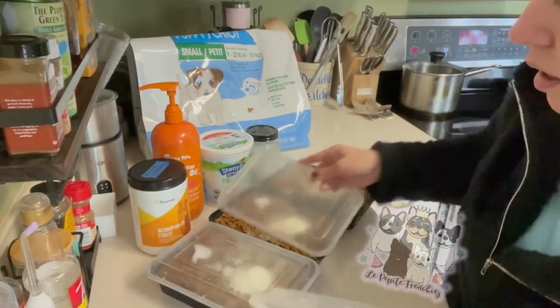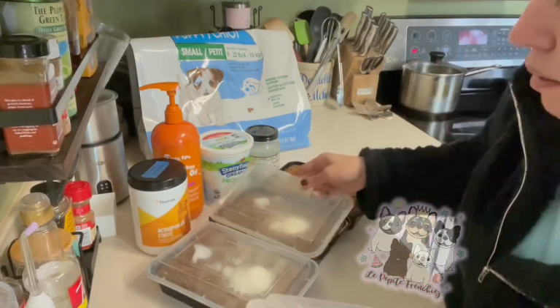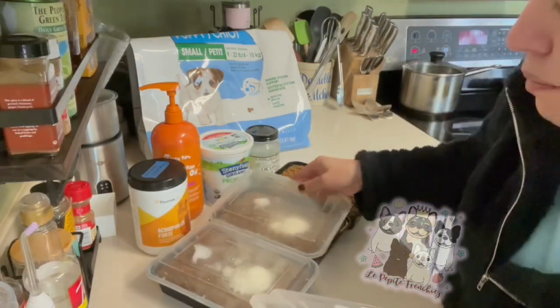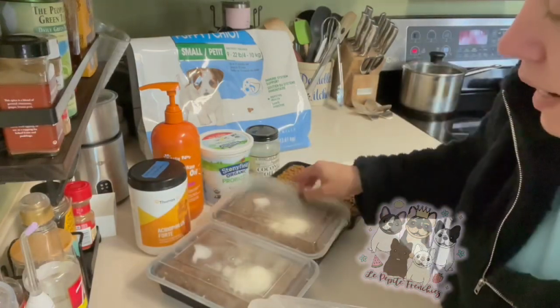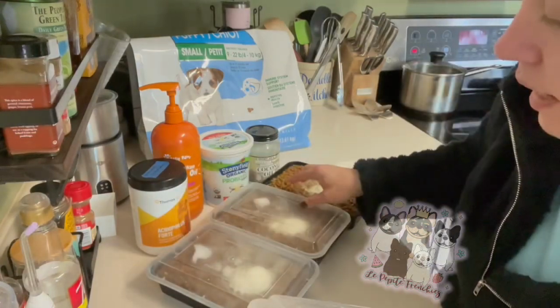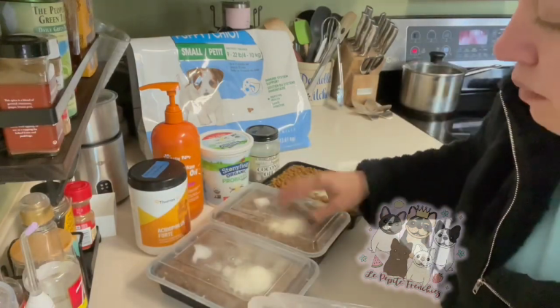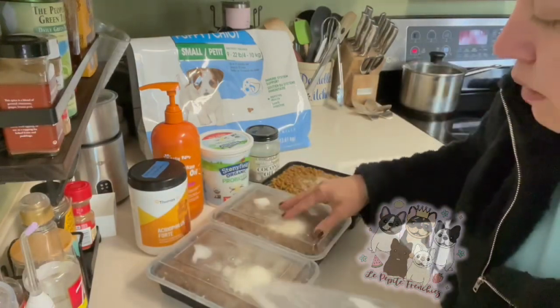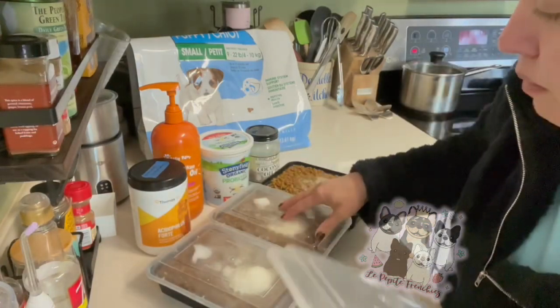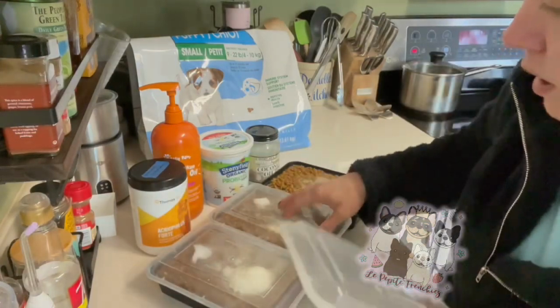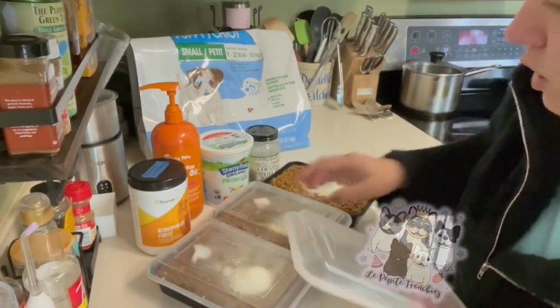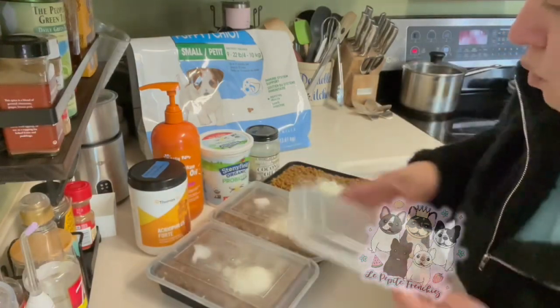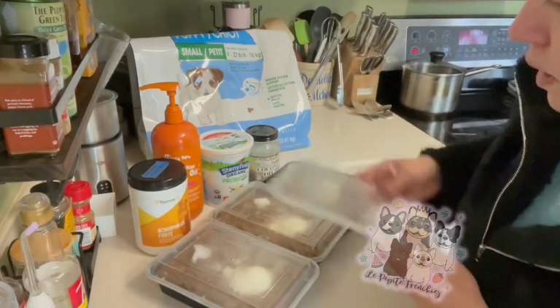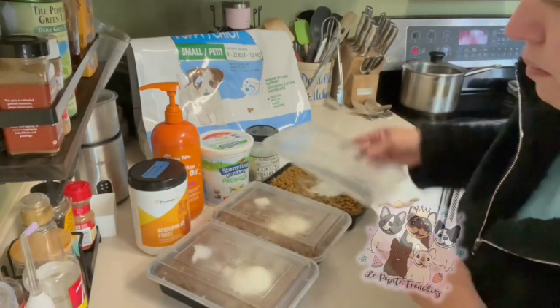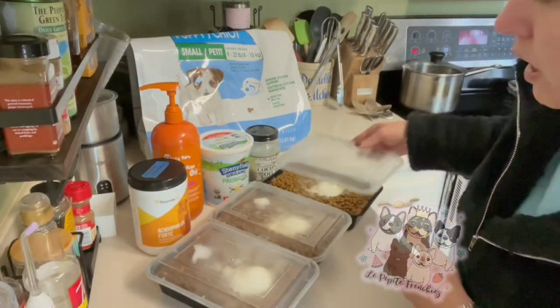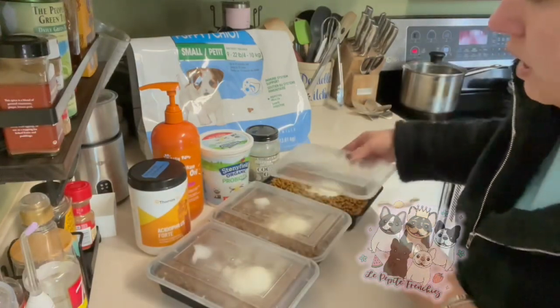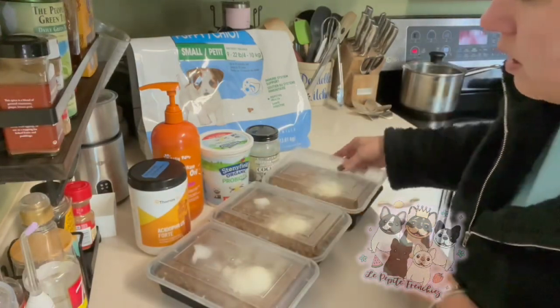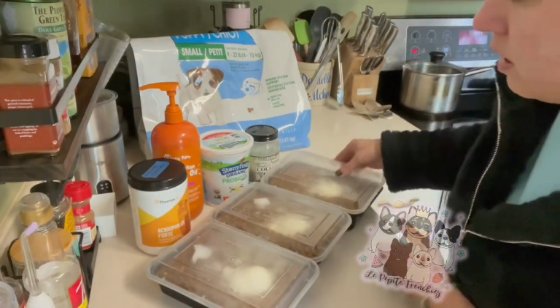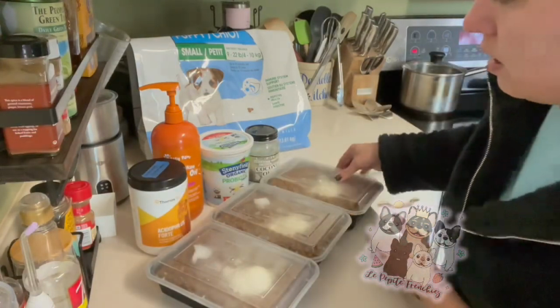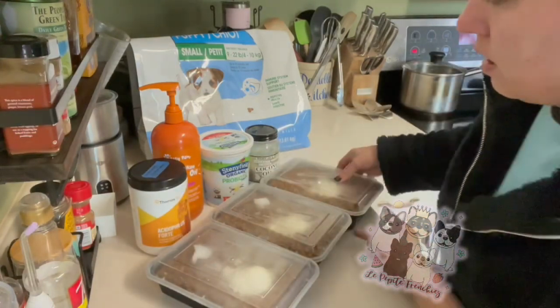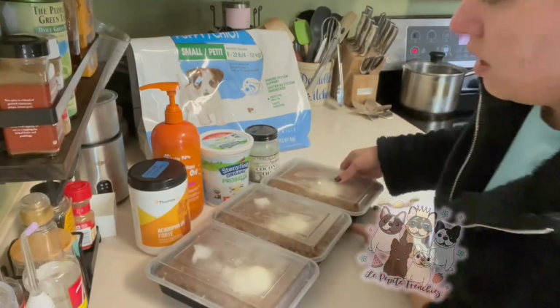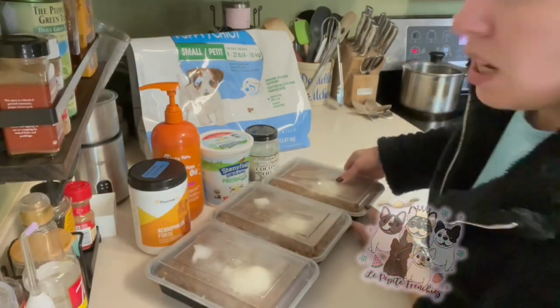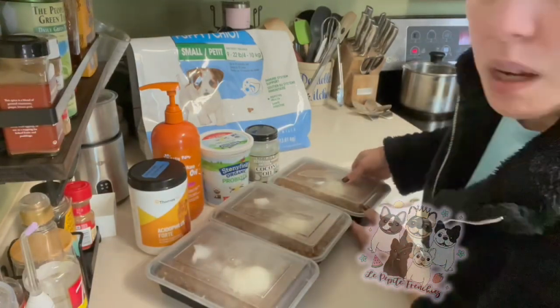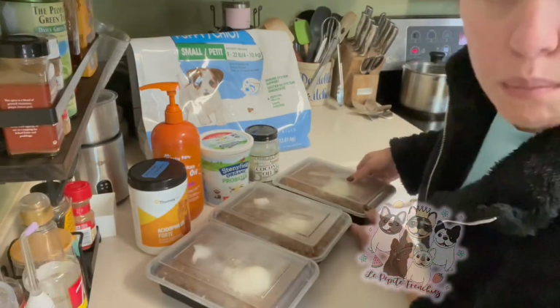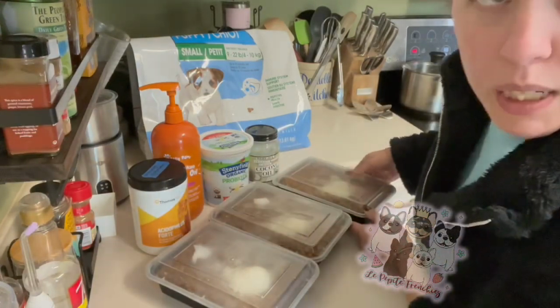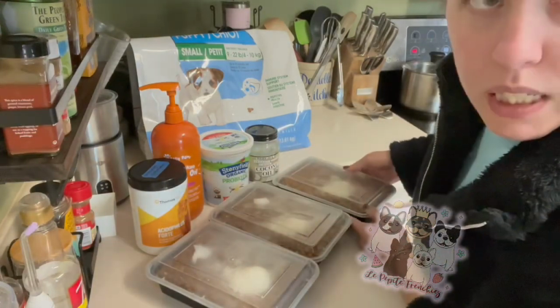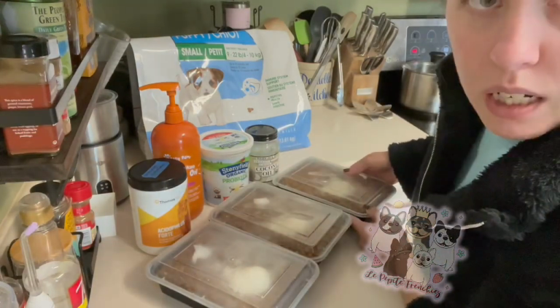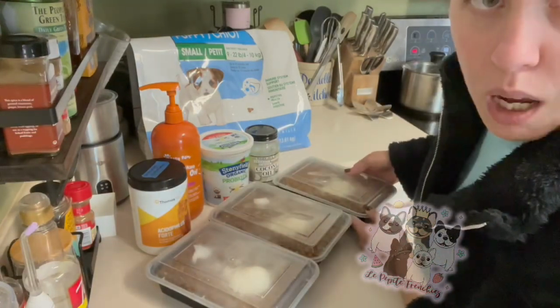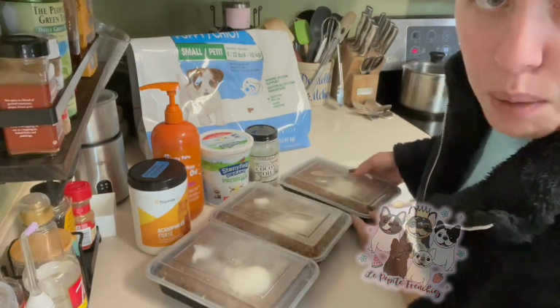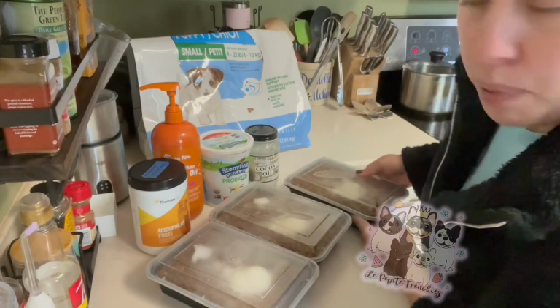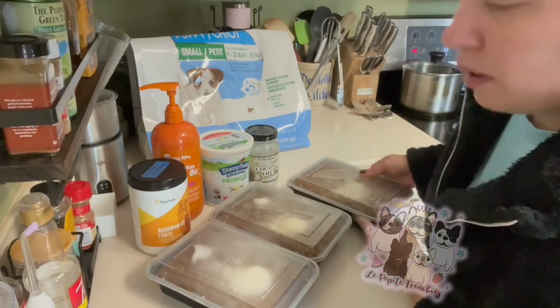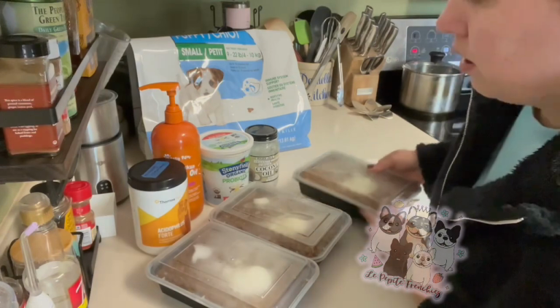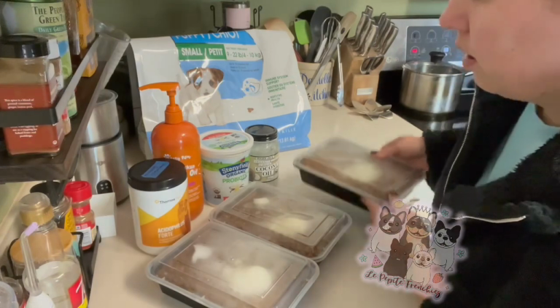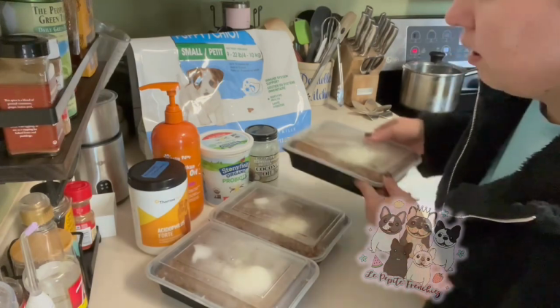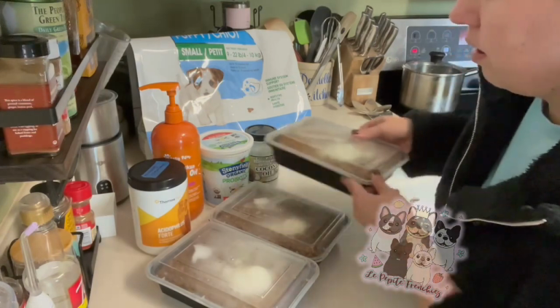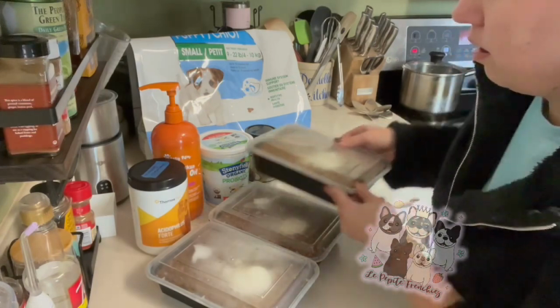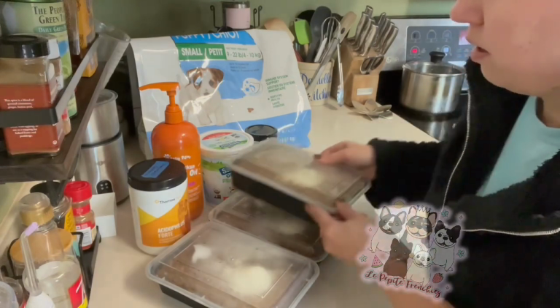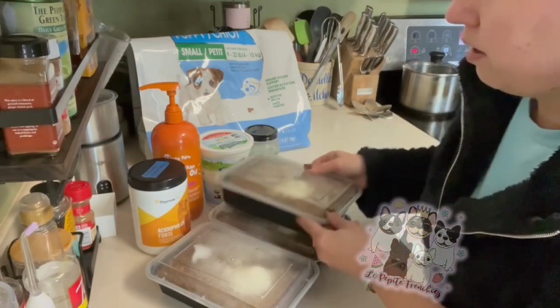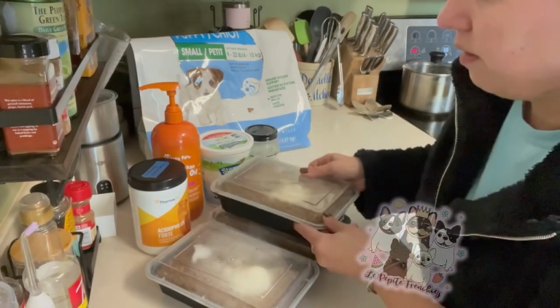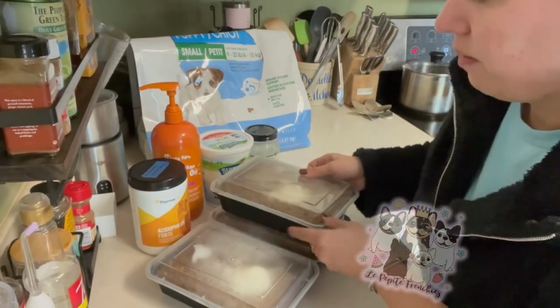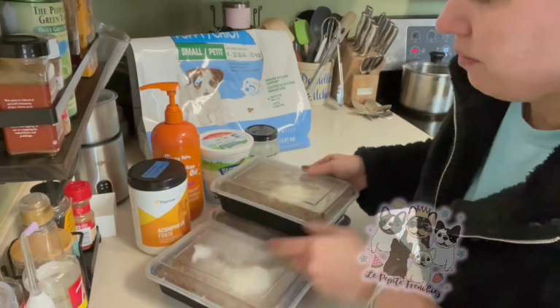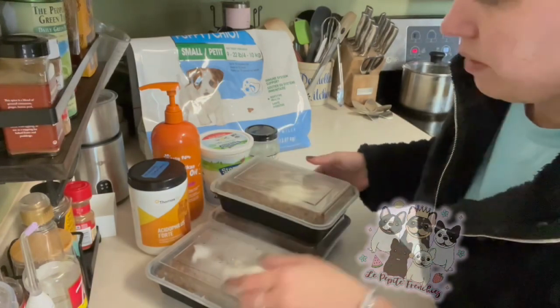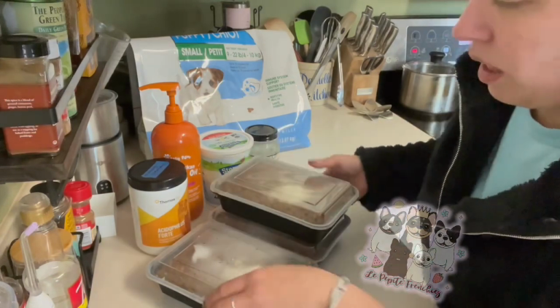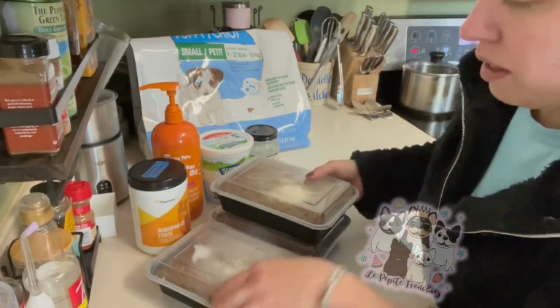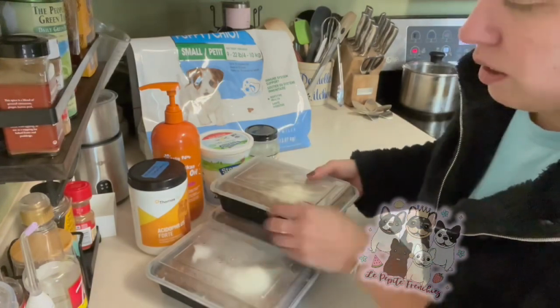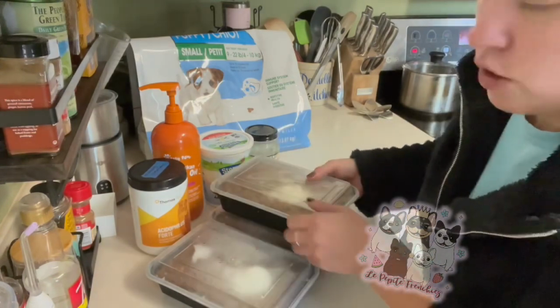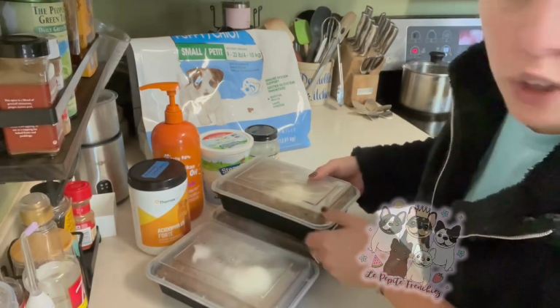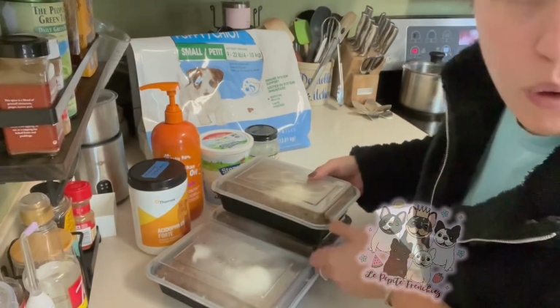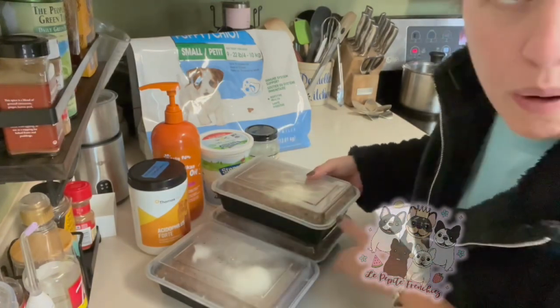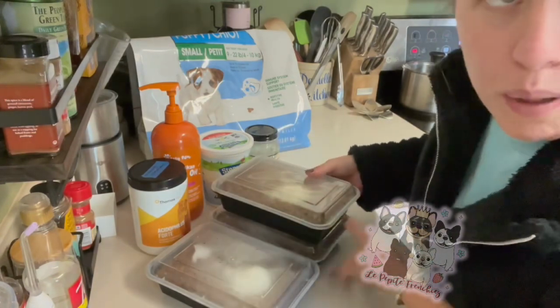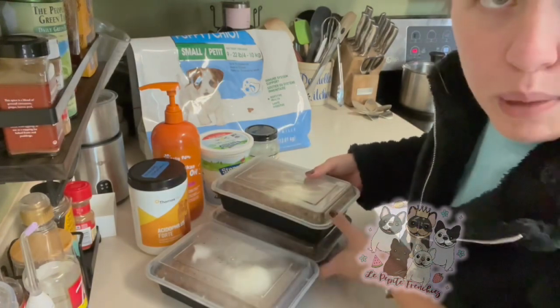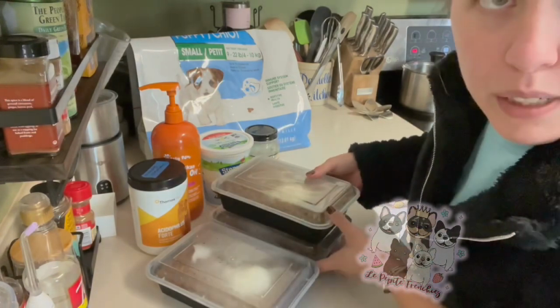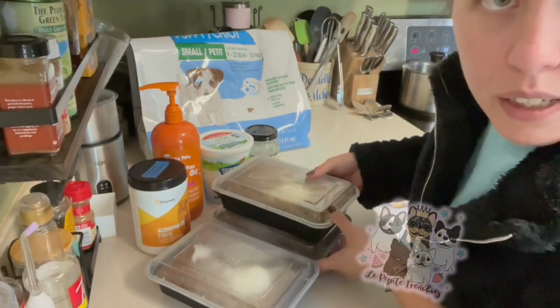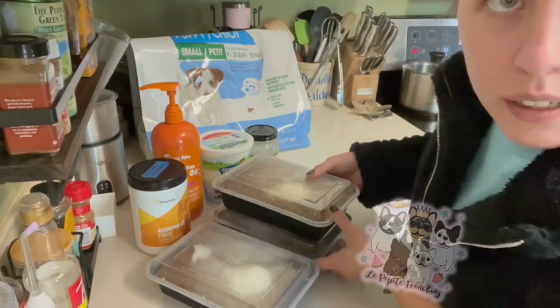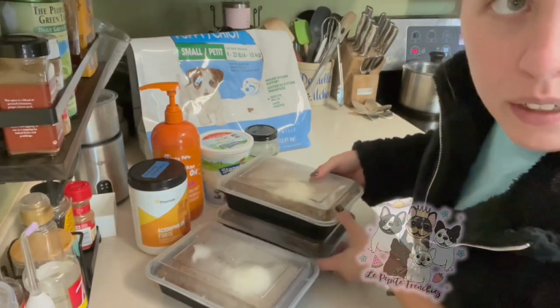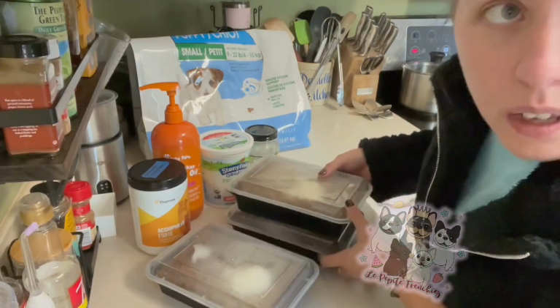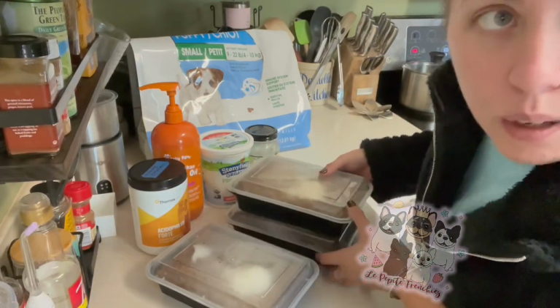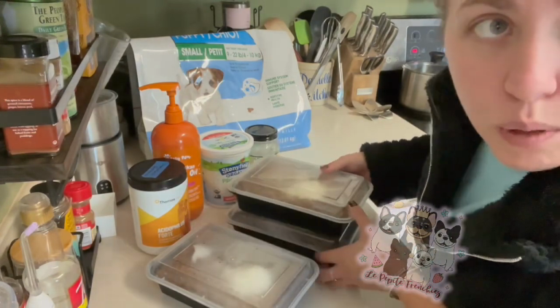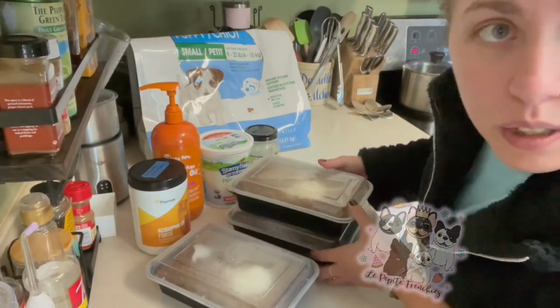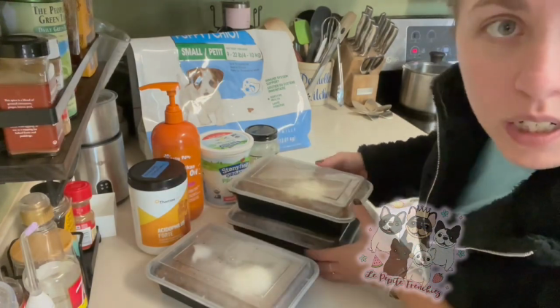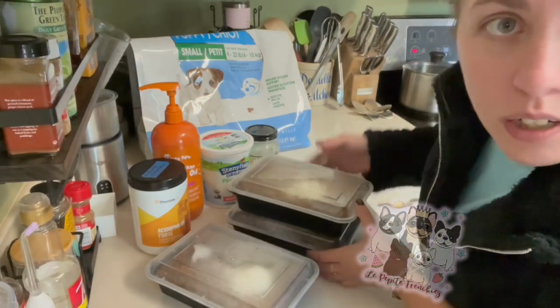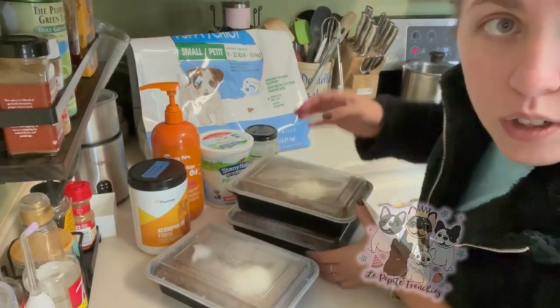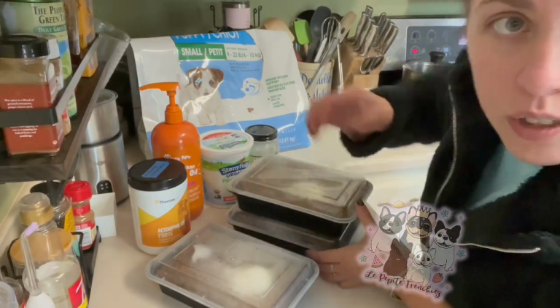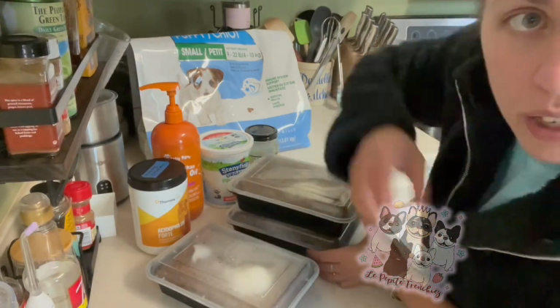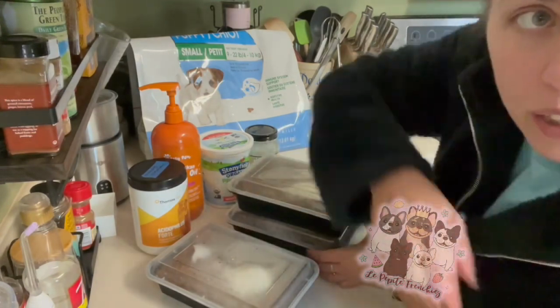So now I'm just going to put this on here. I'll come back in maybe like 20 minutes, mix it up, and then I'll show you how I blend it and what the texture is like.